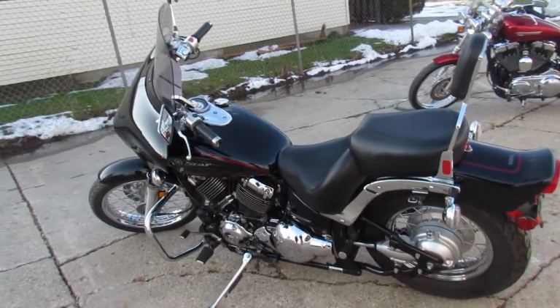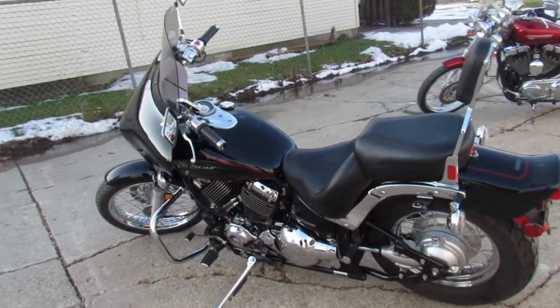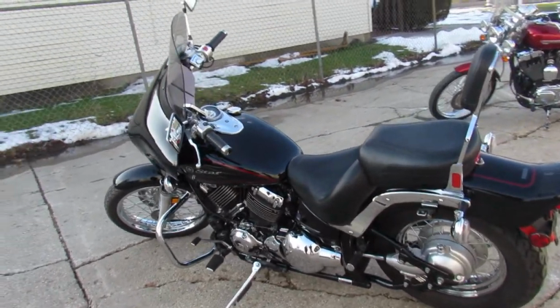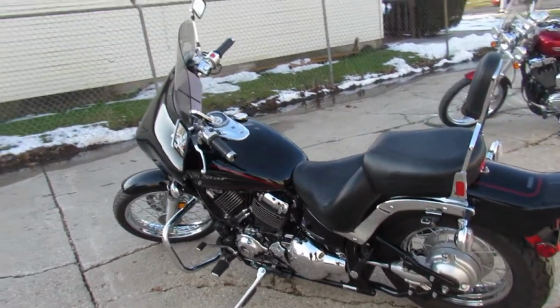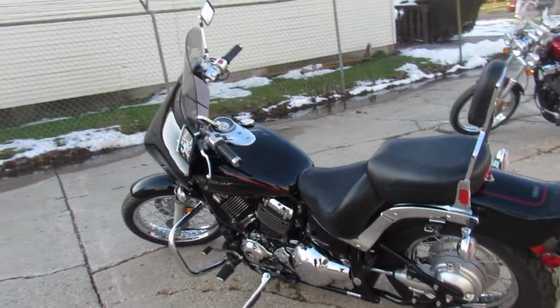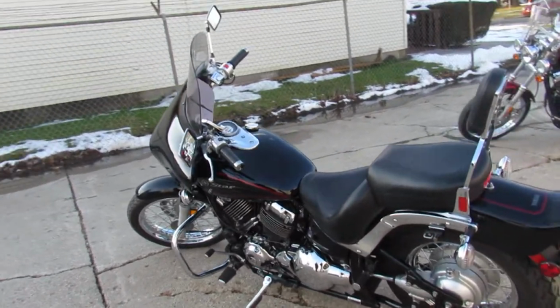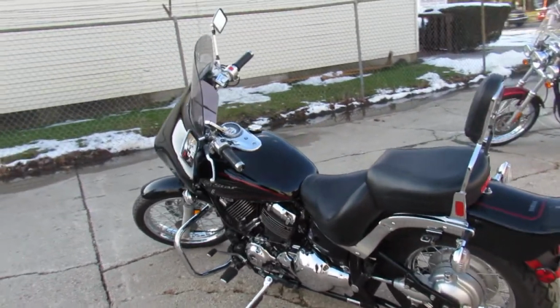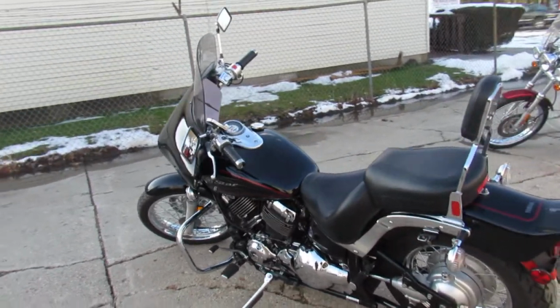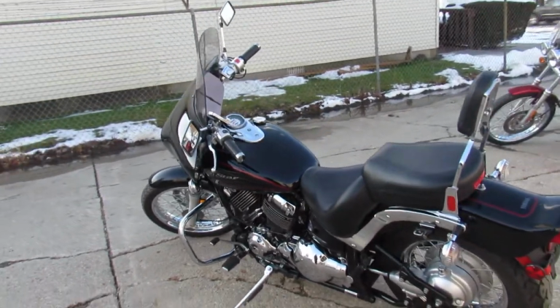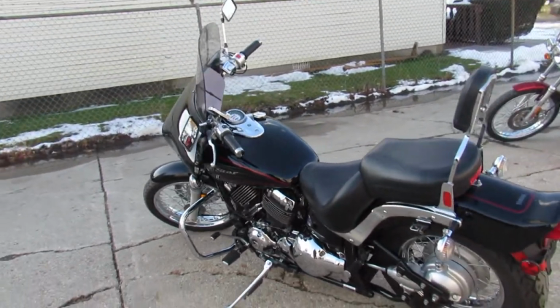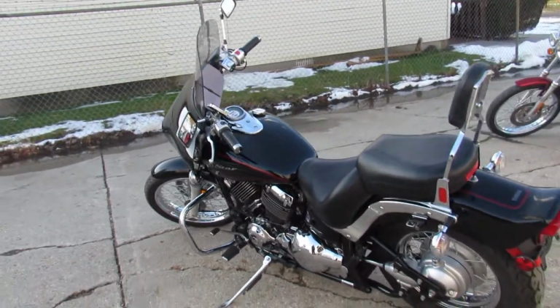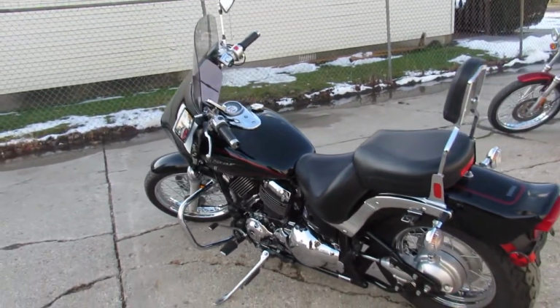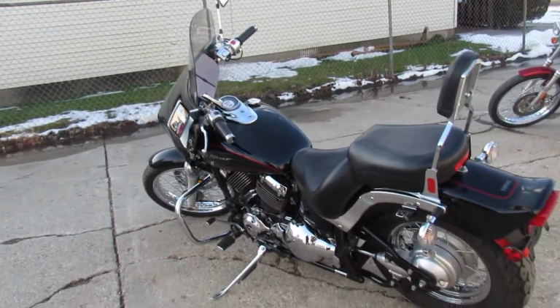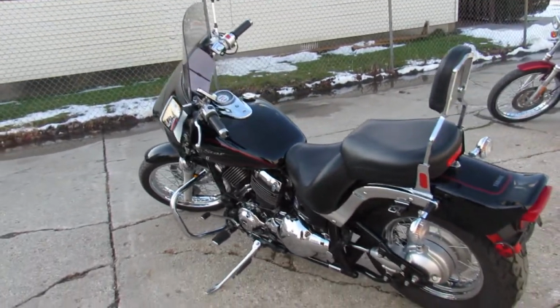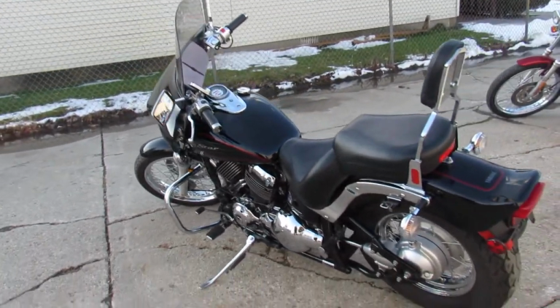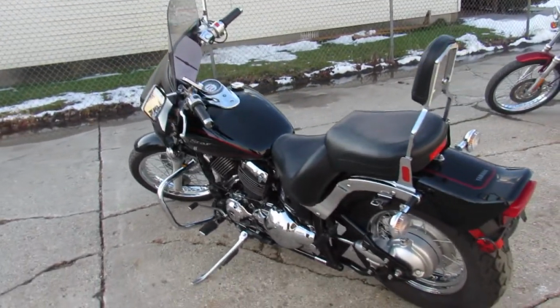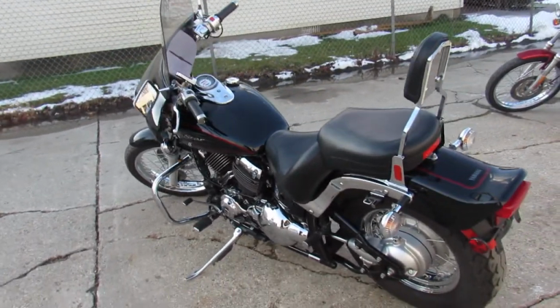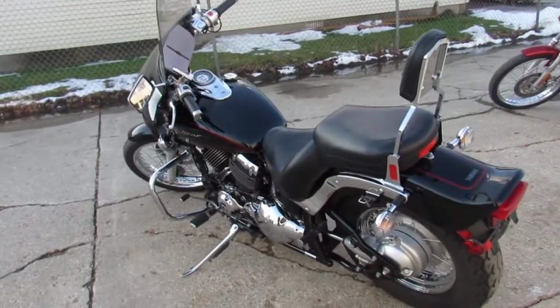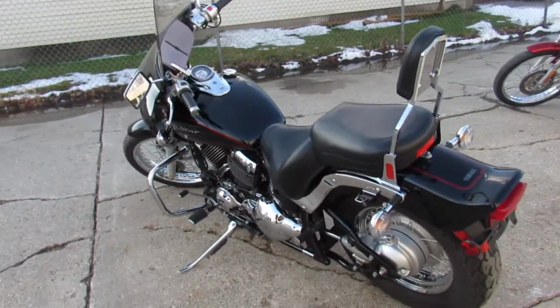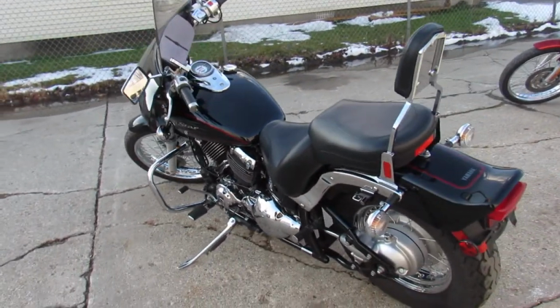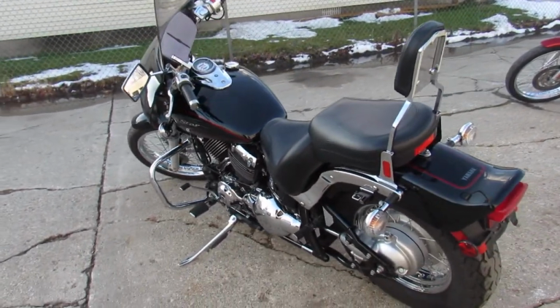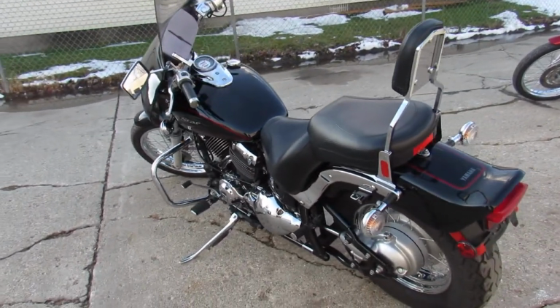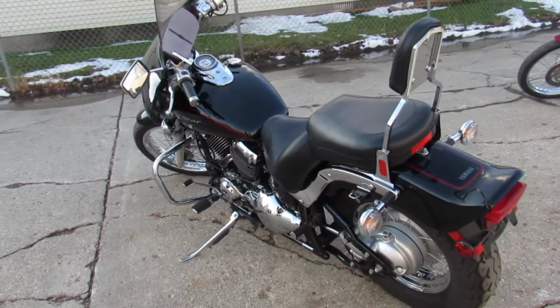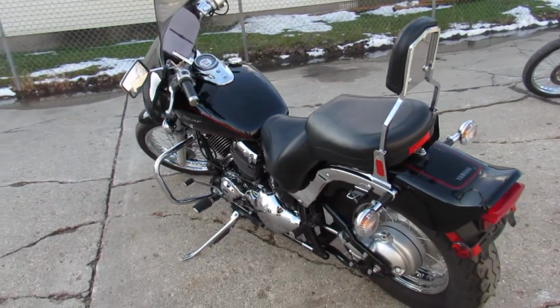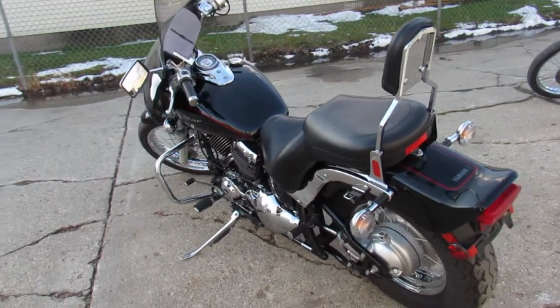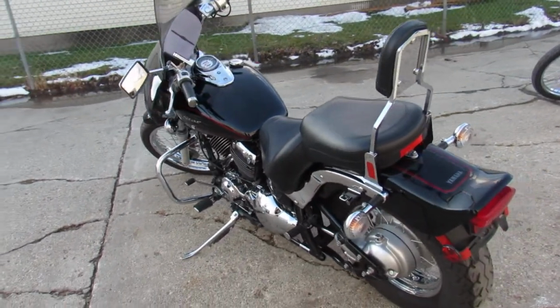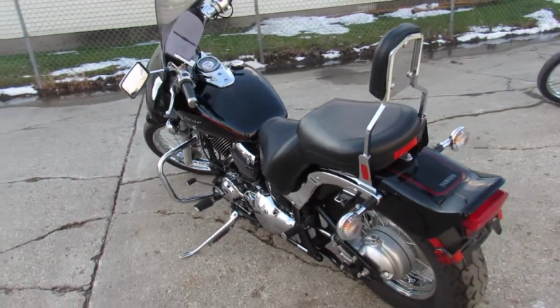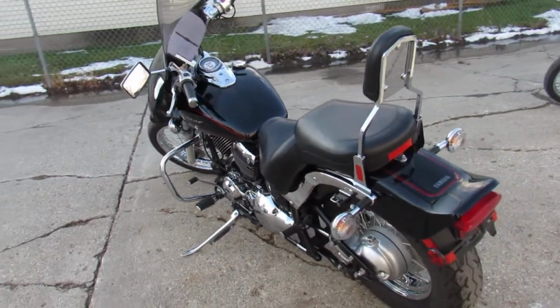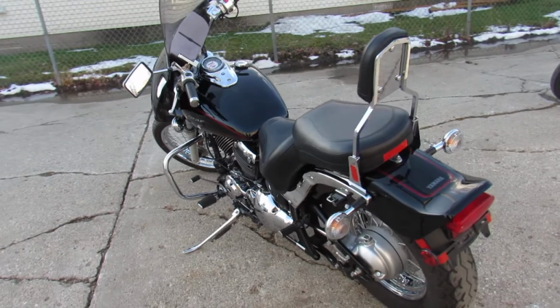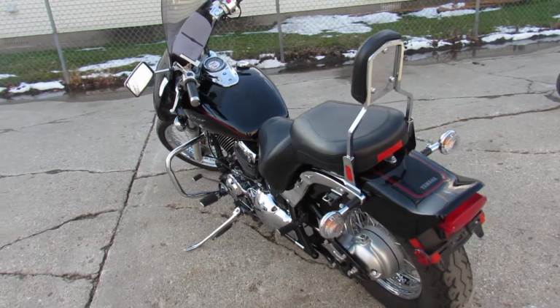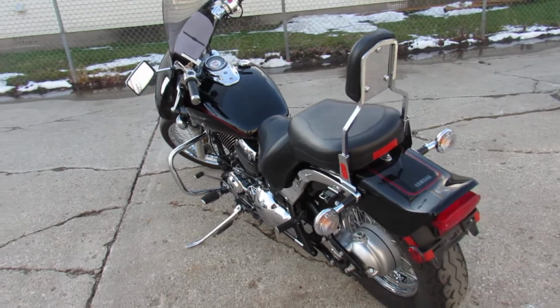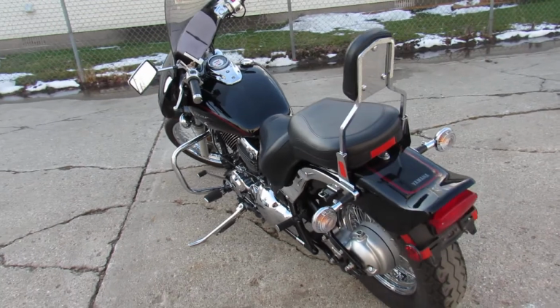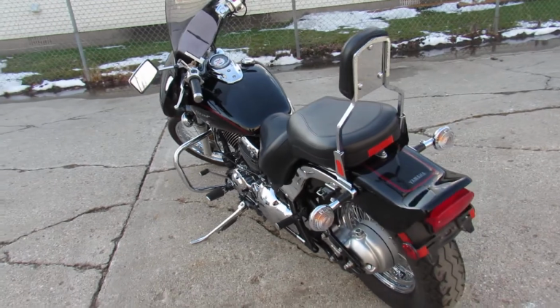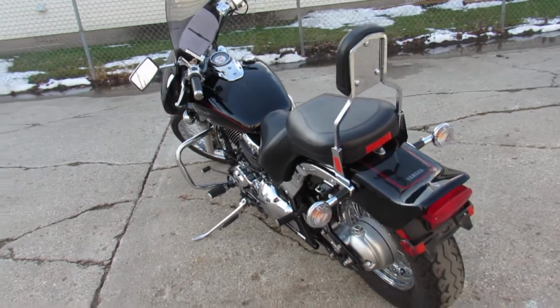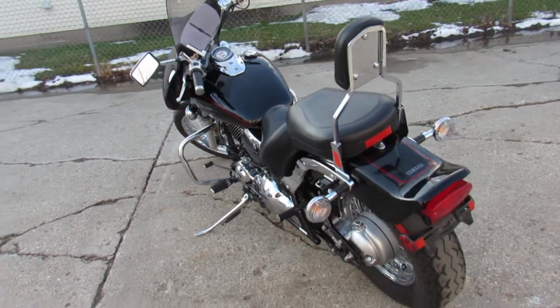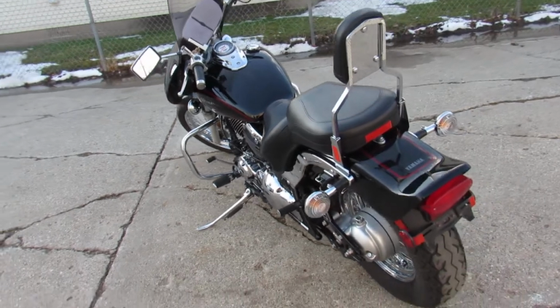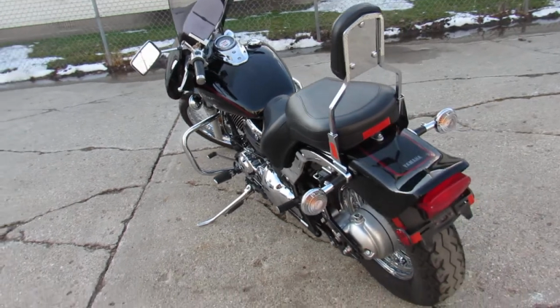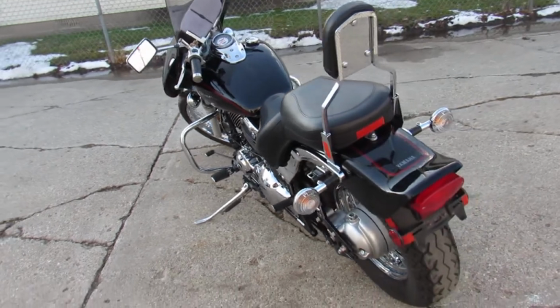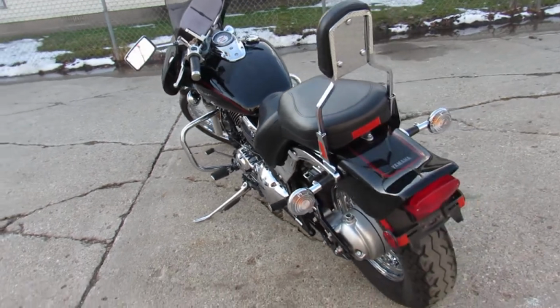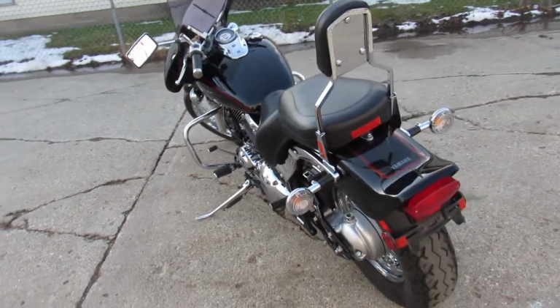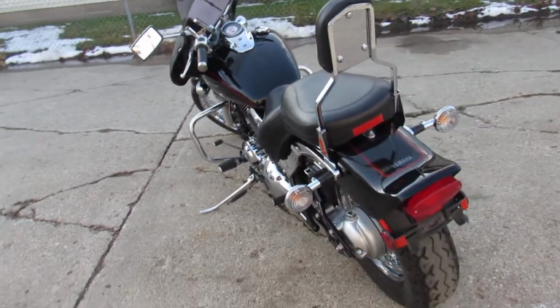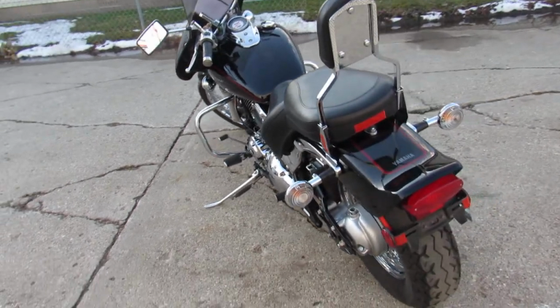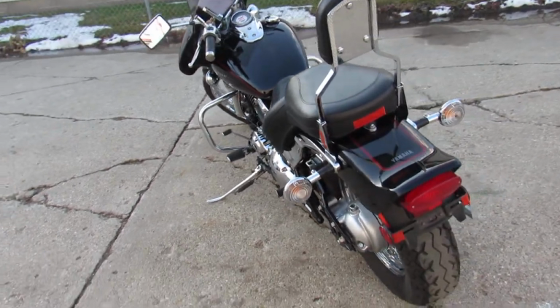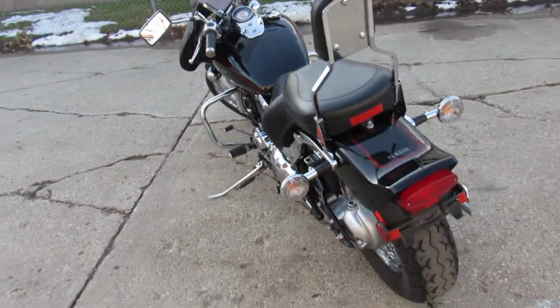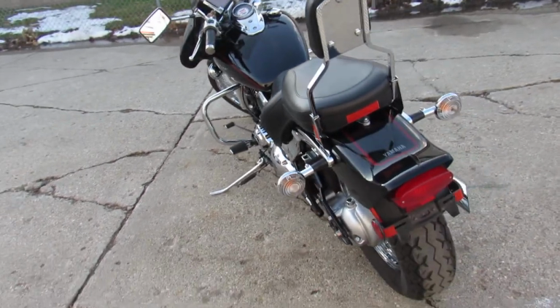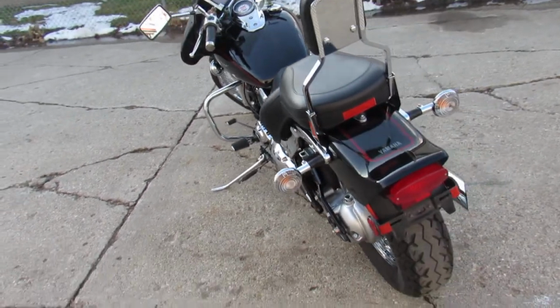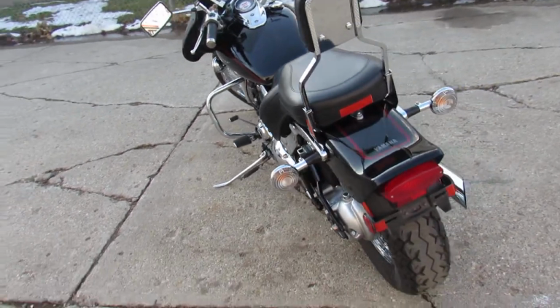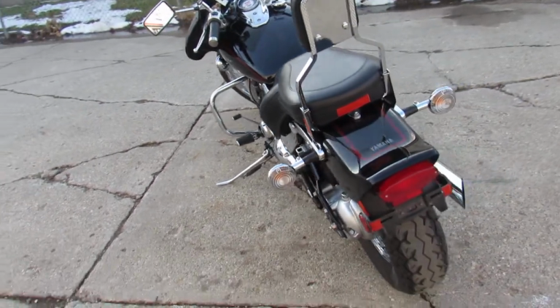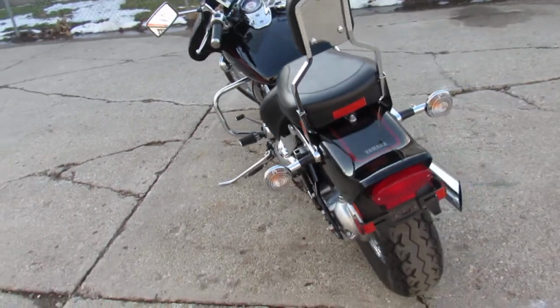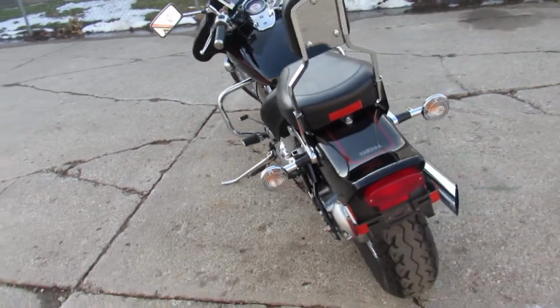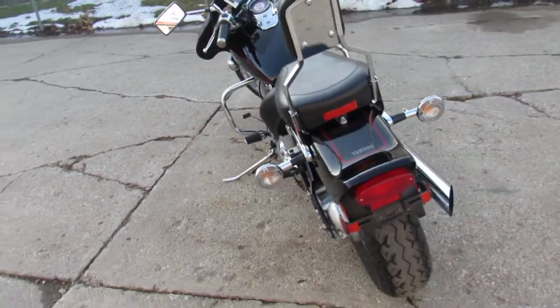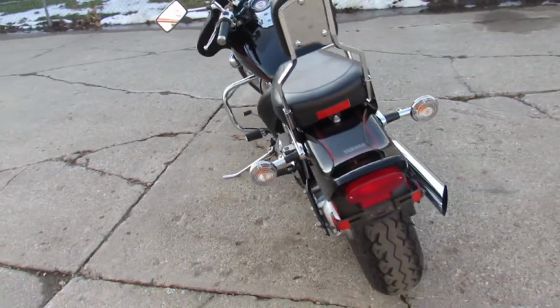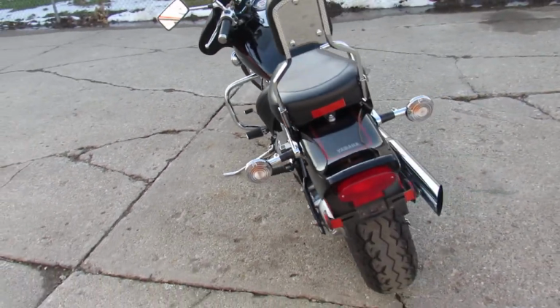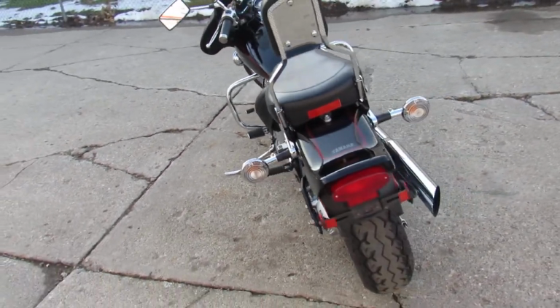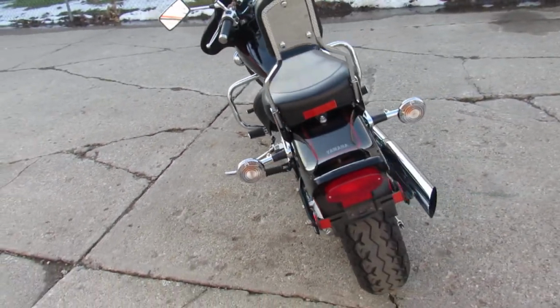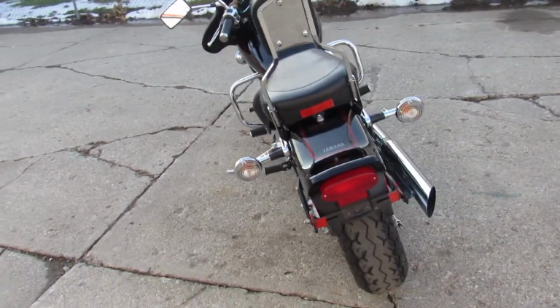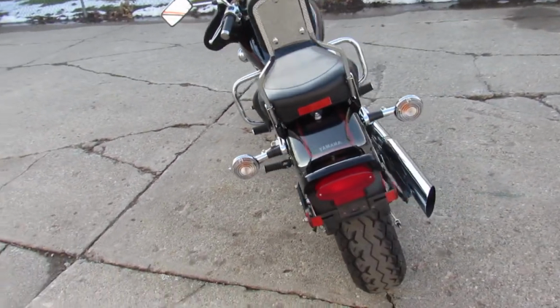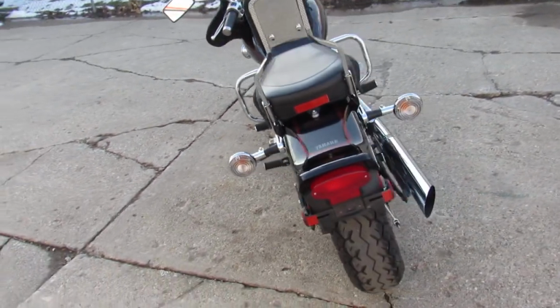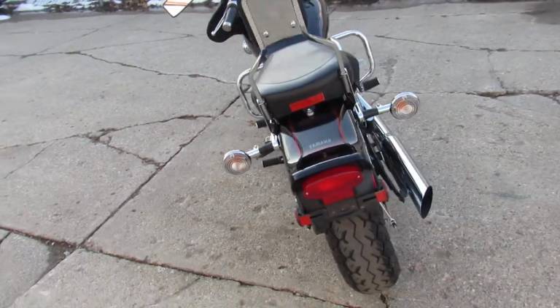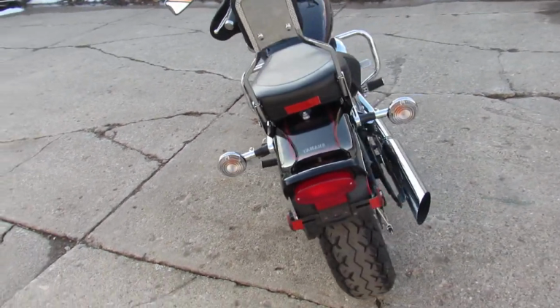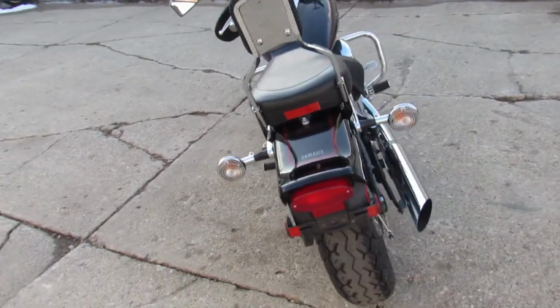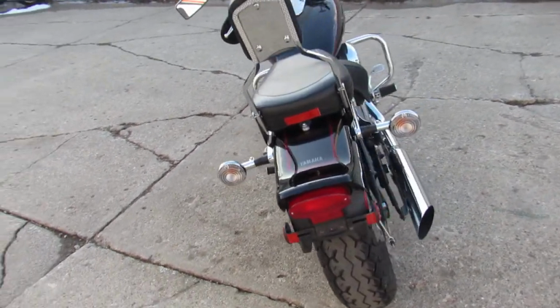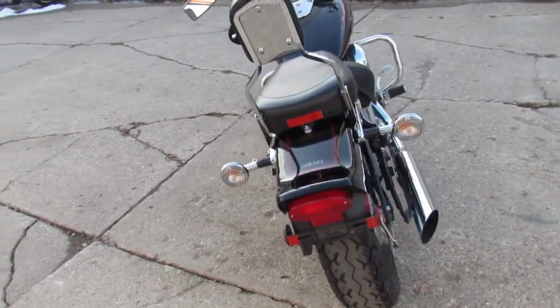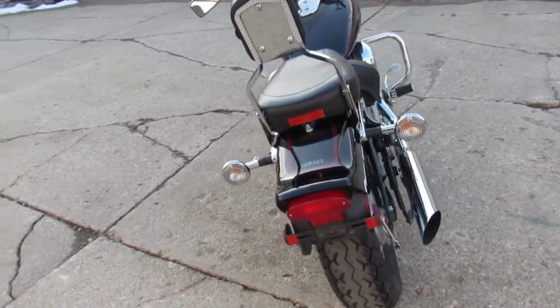Just serviced at the factory-authorized Yamaha dealership — inspected, certified, and all the fluids have been changed. Great bike for the money.